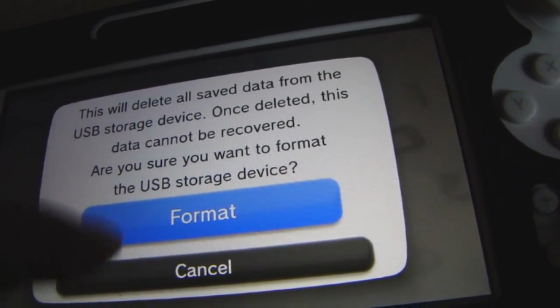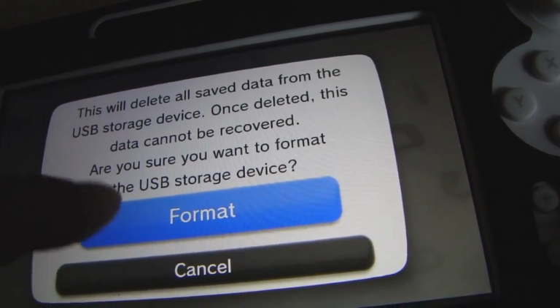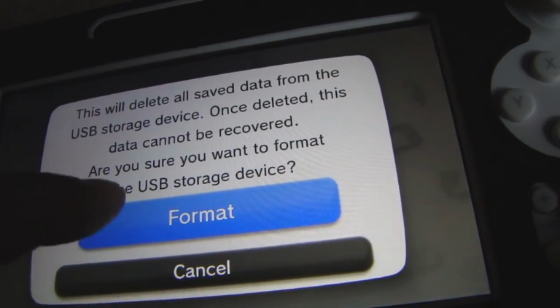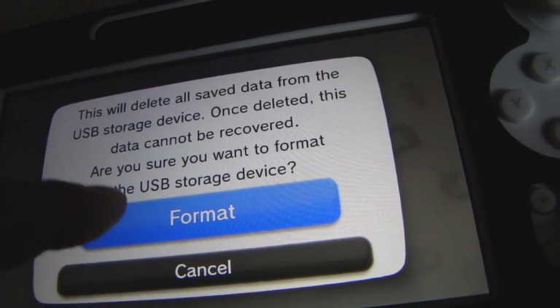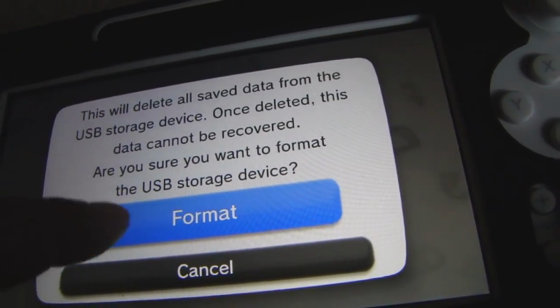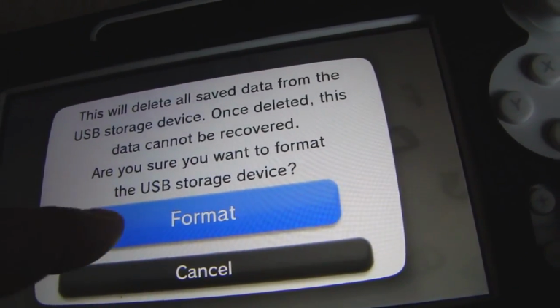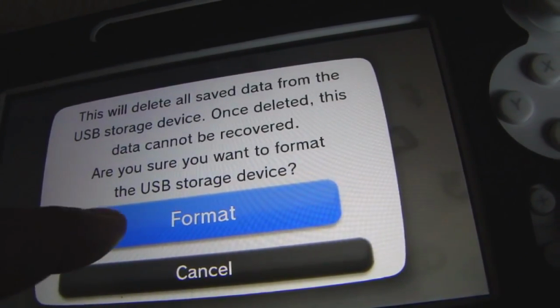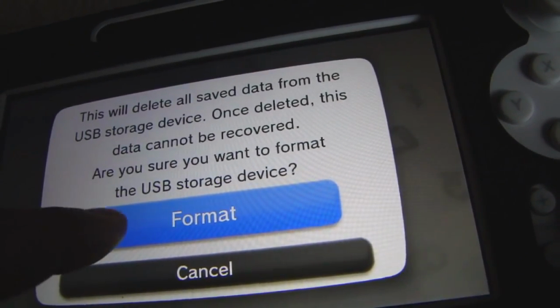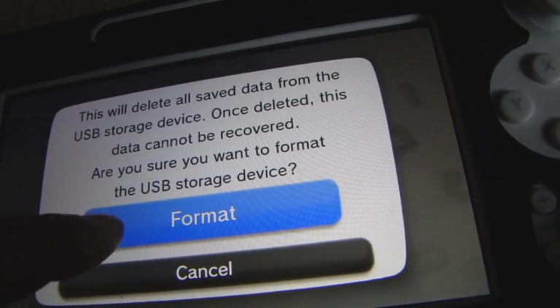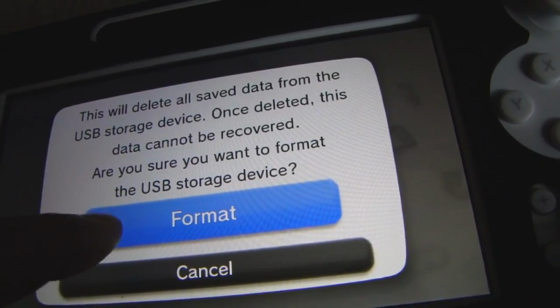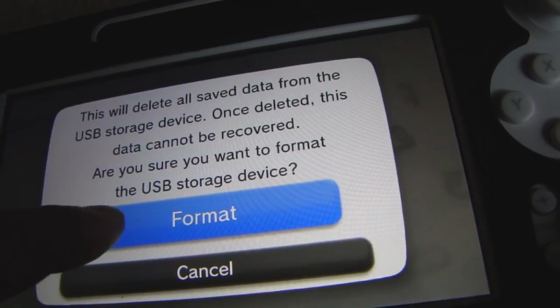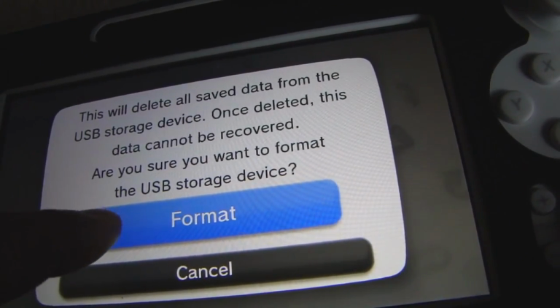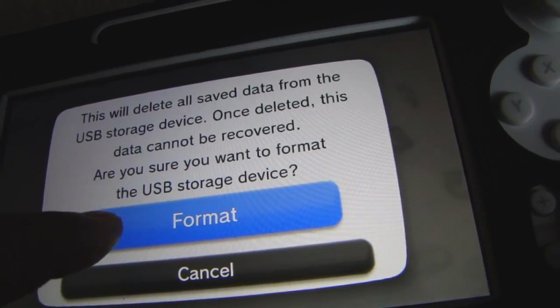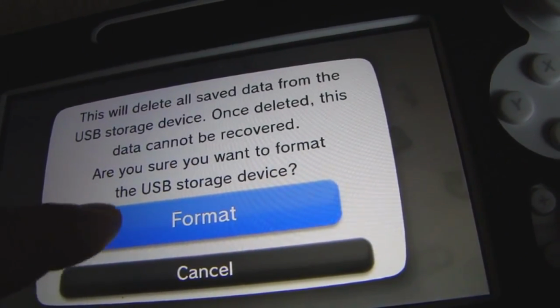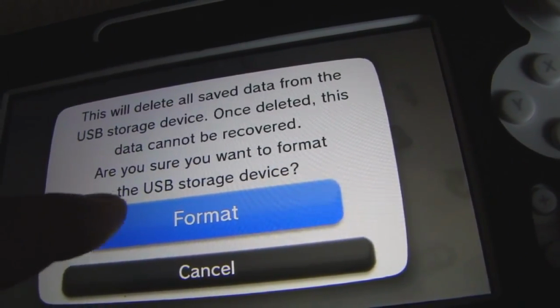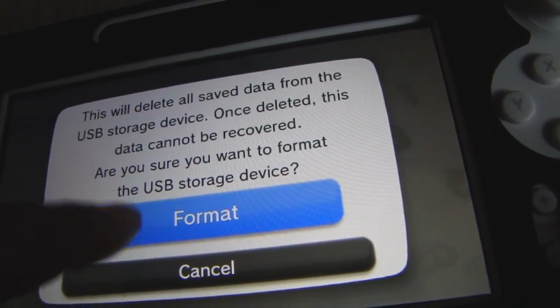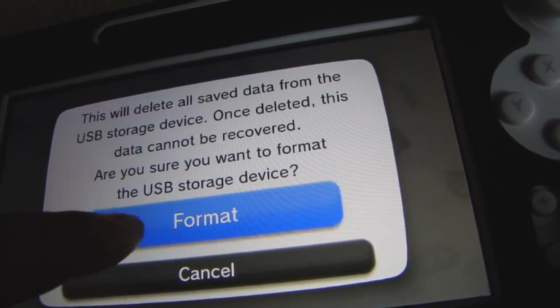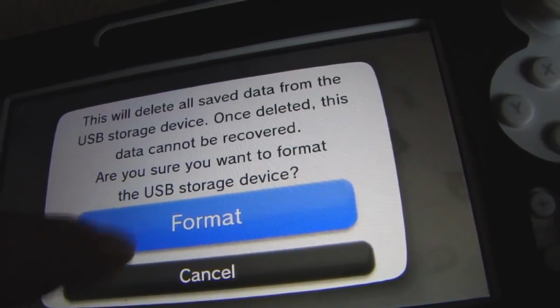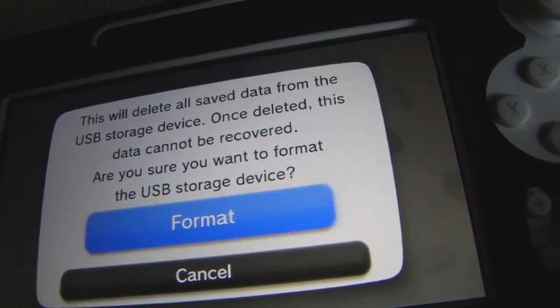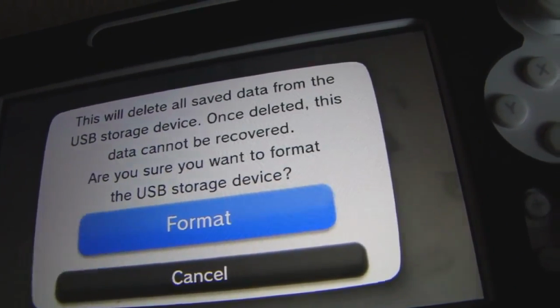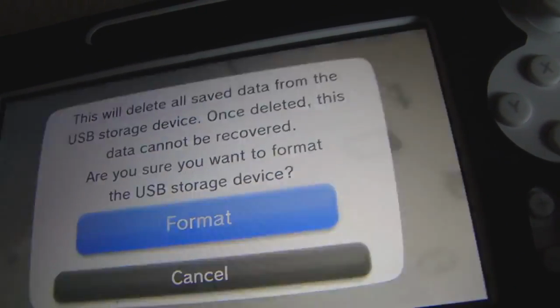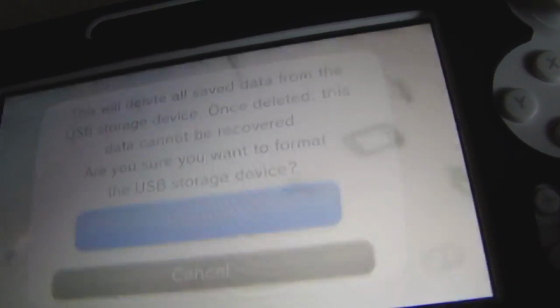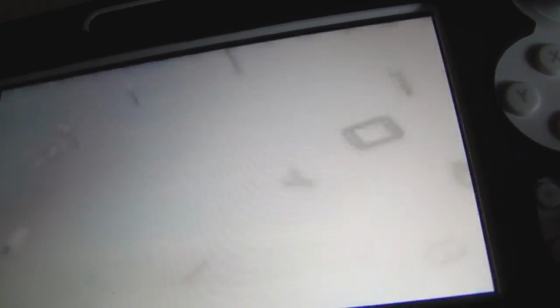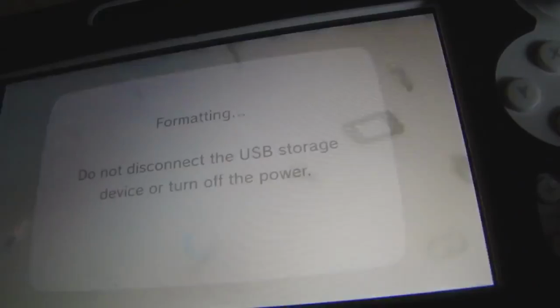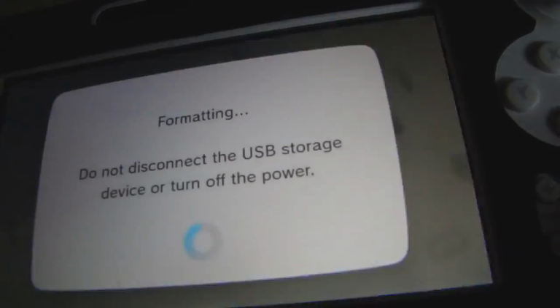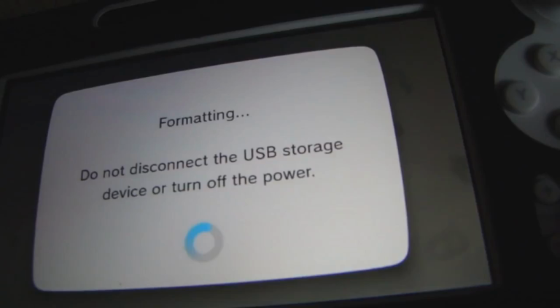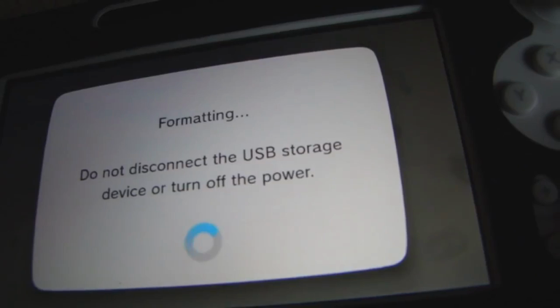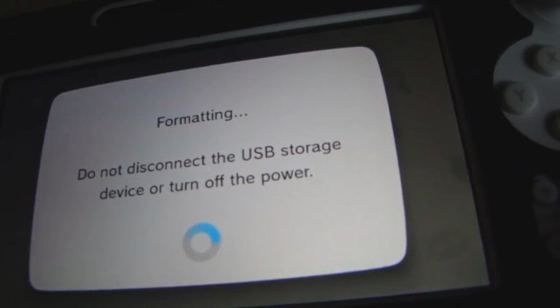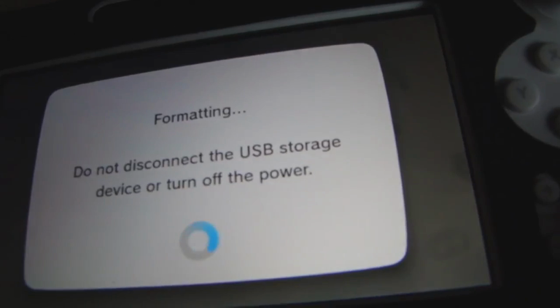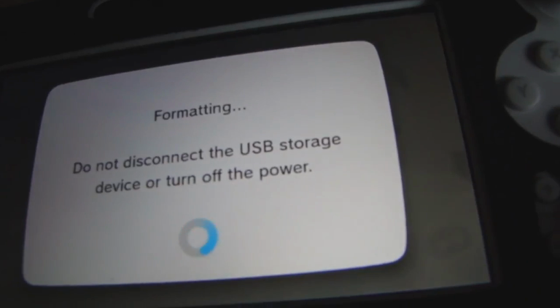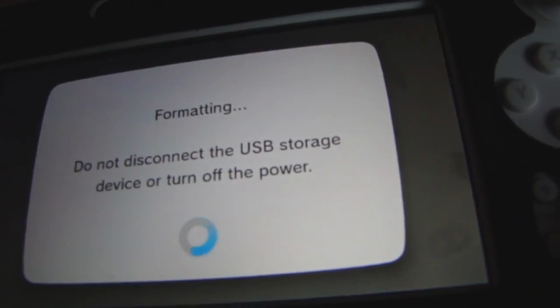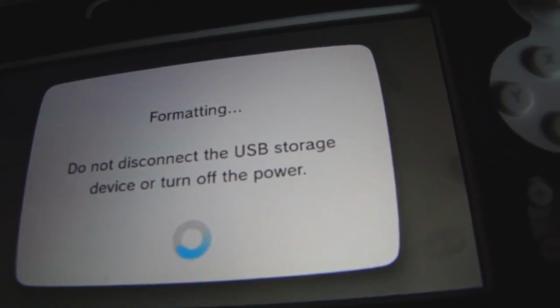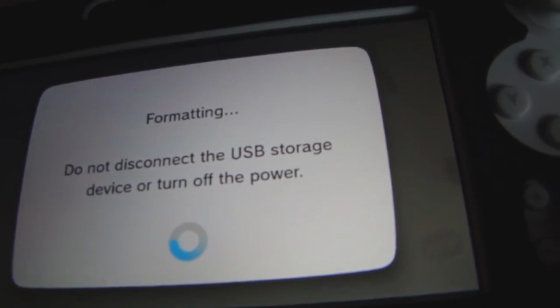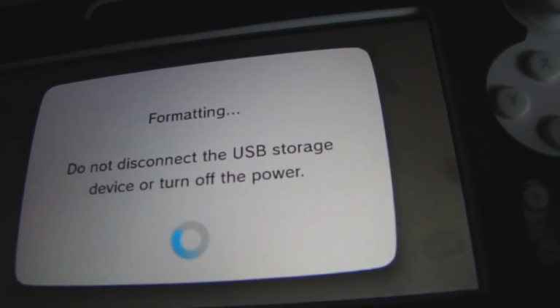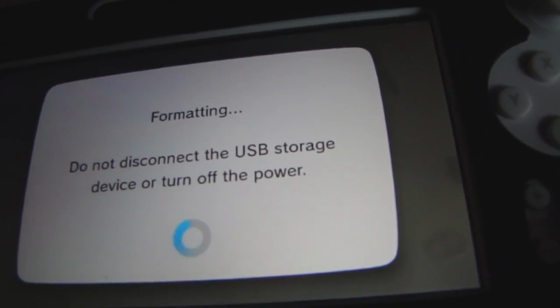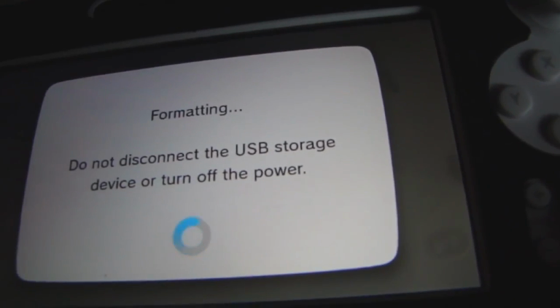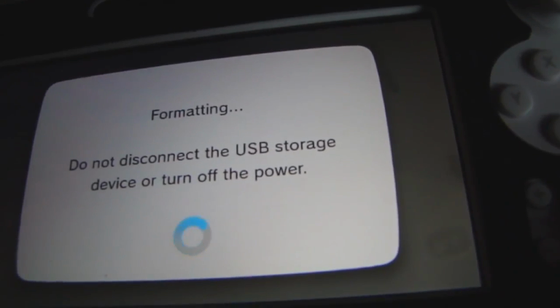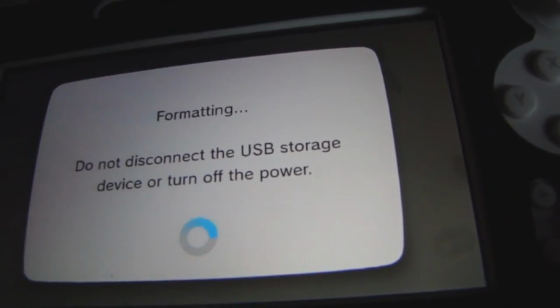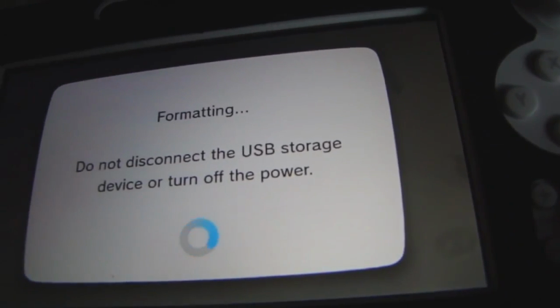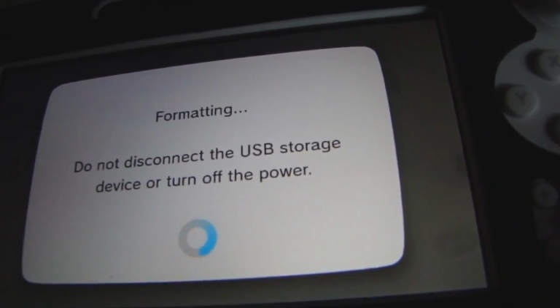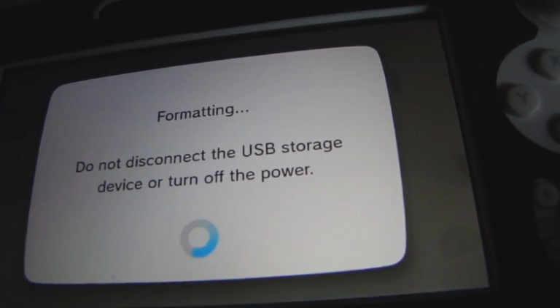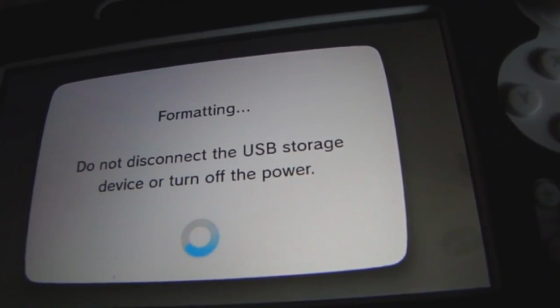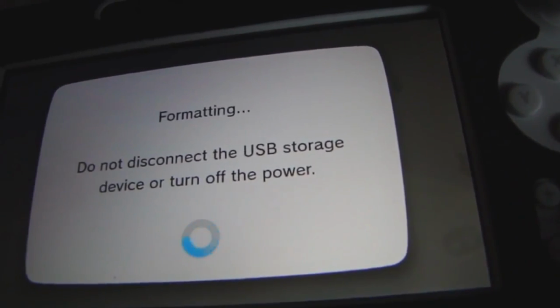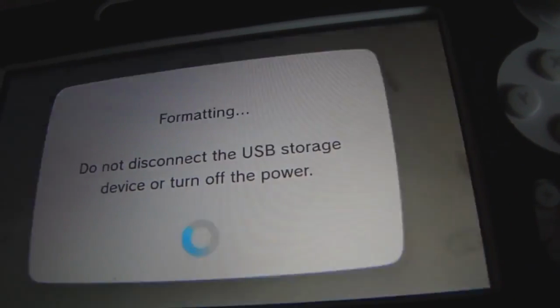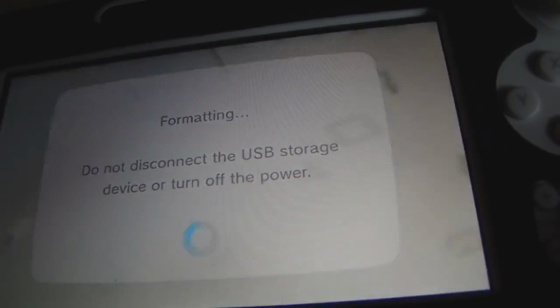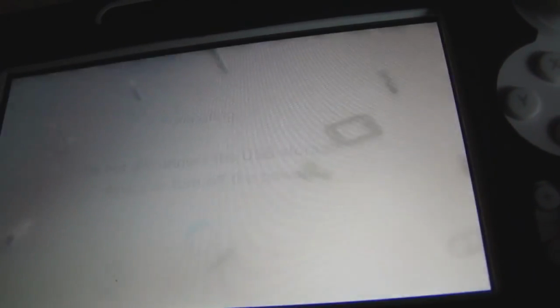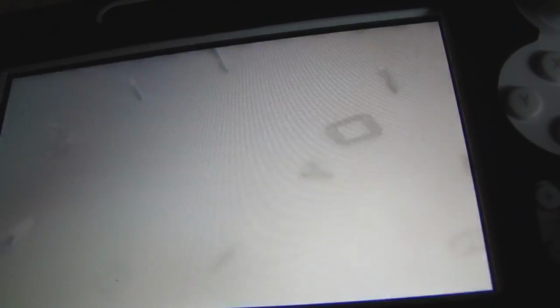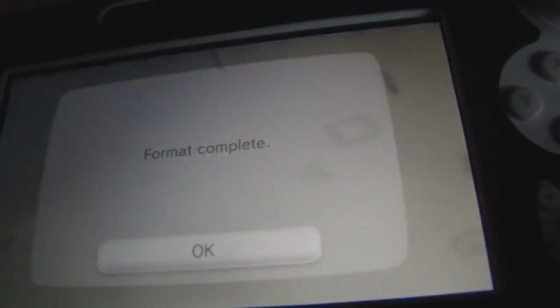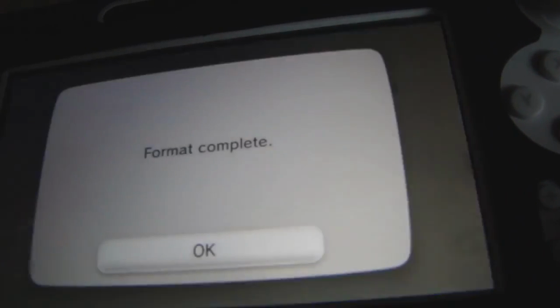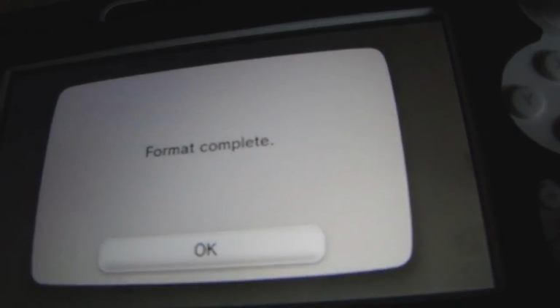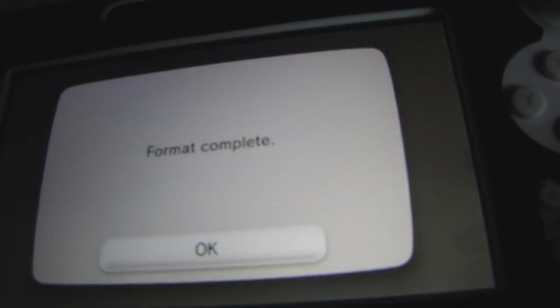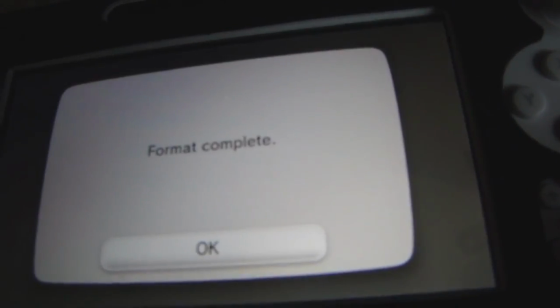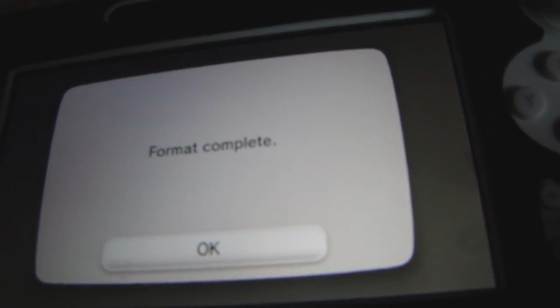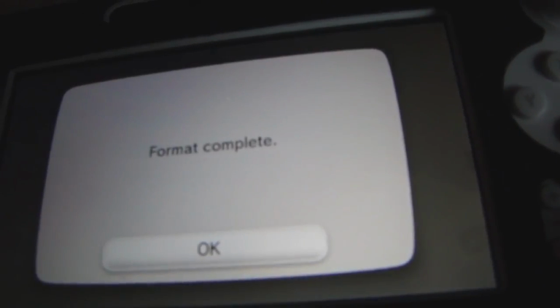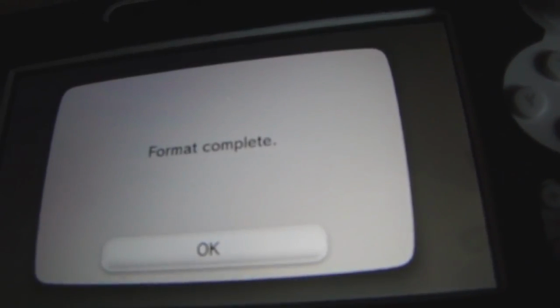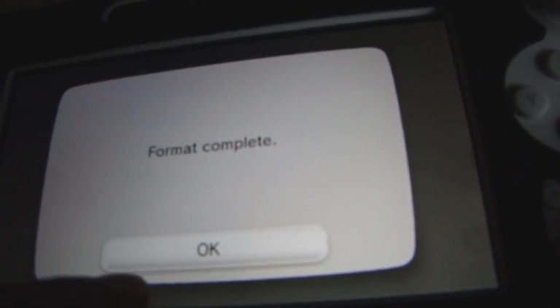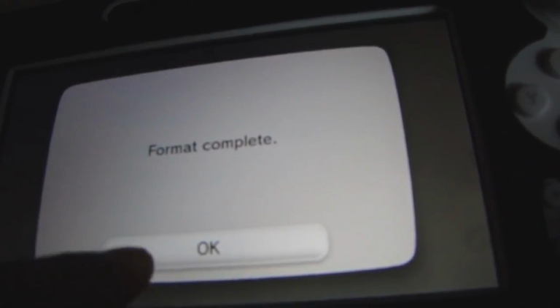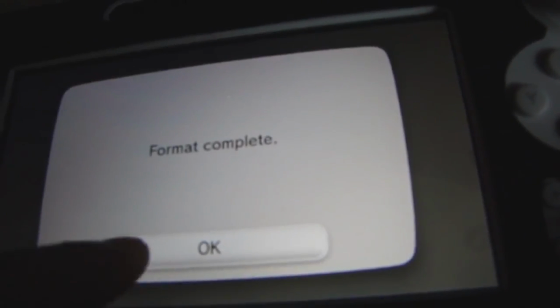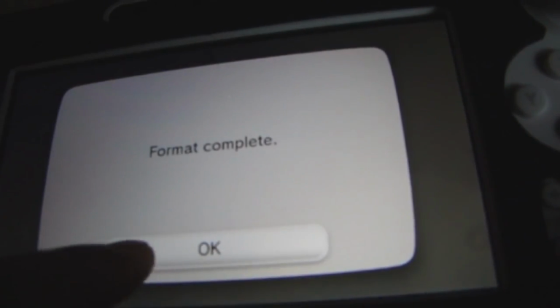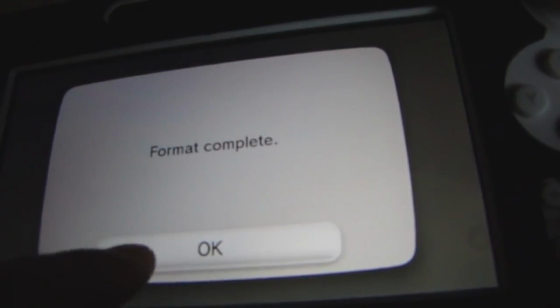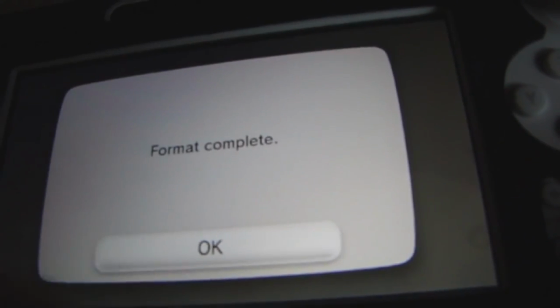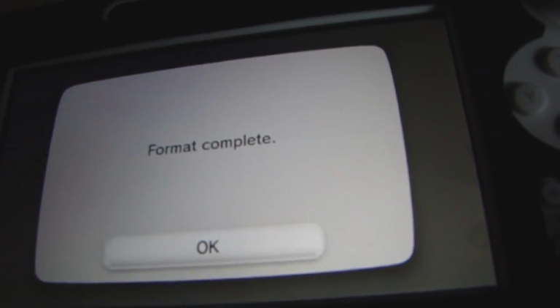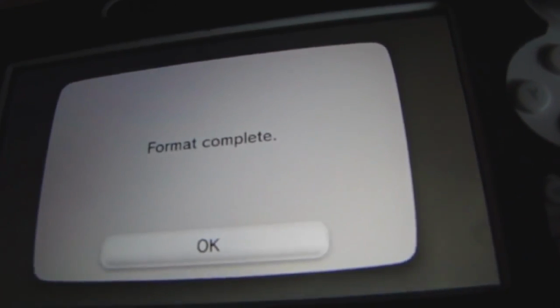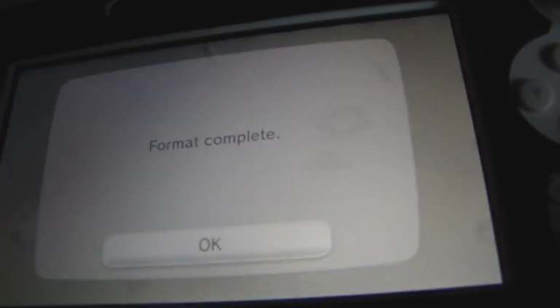I don't think I have anything on there. Format complete.